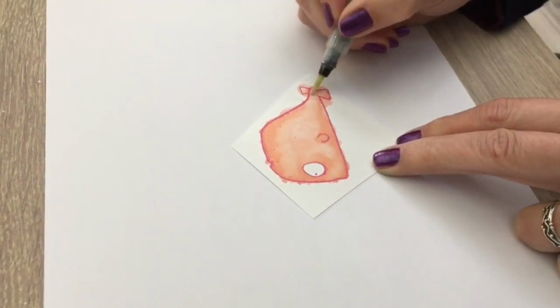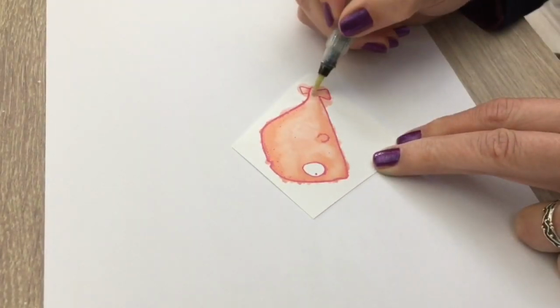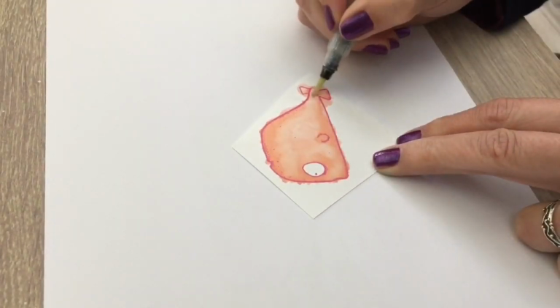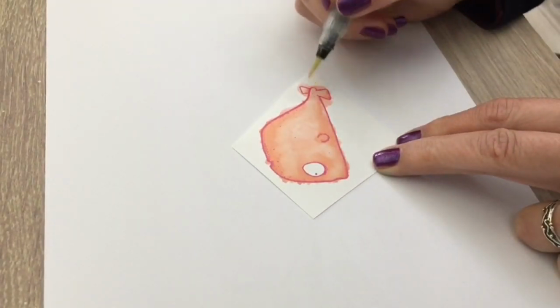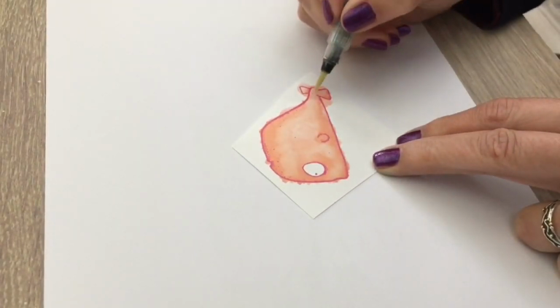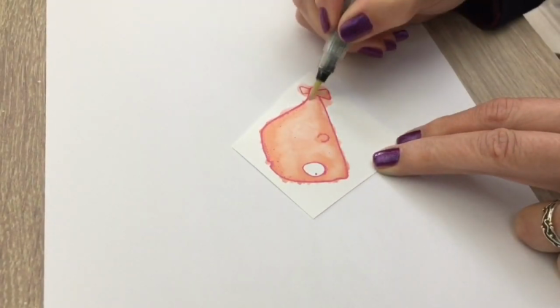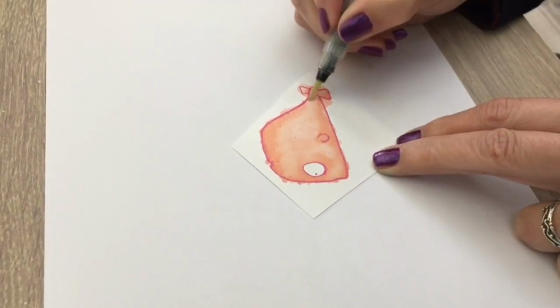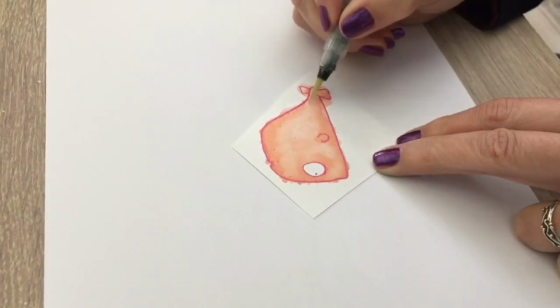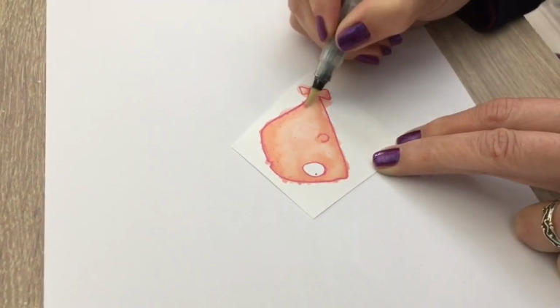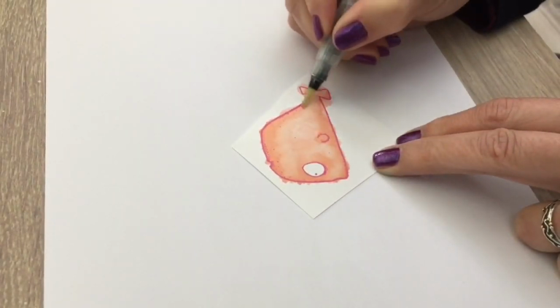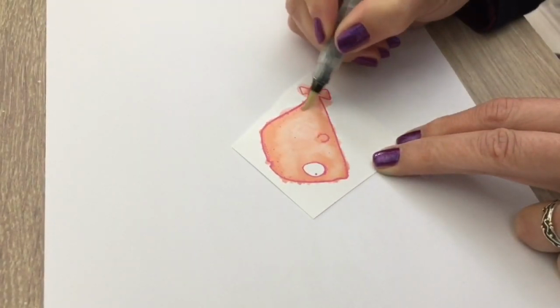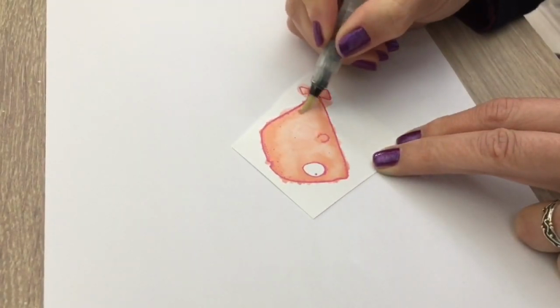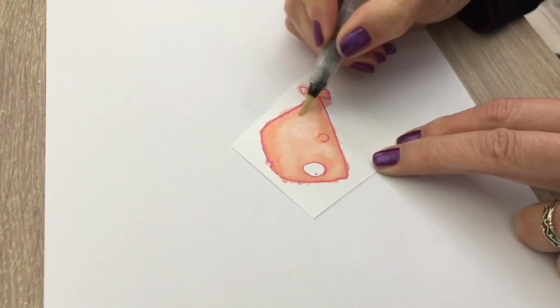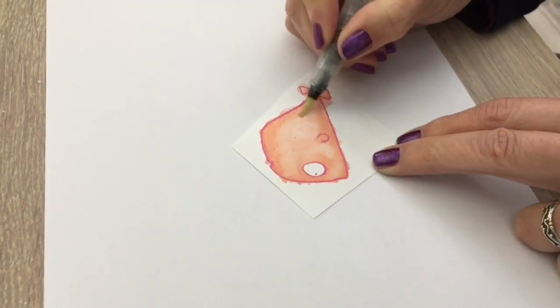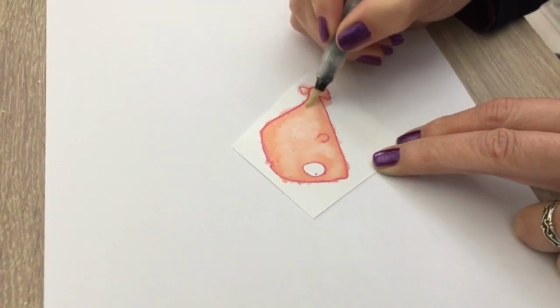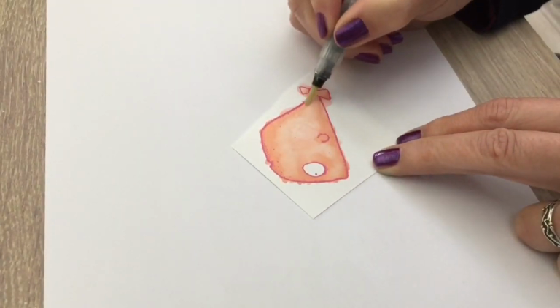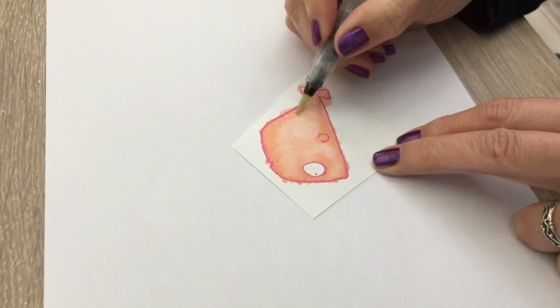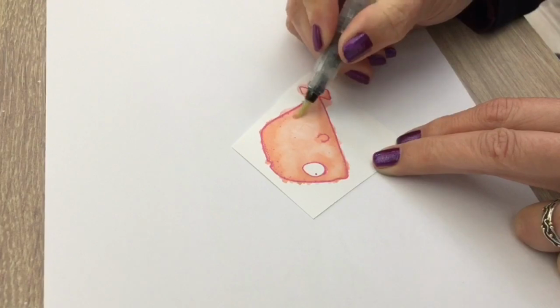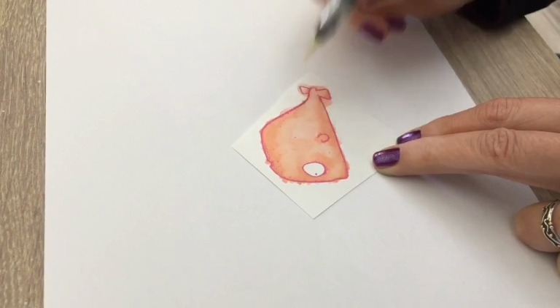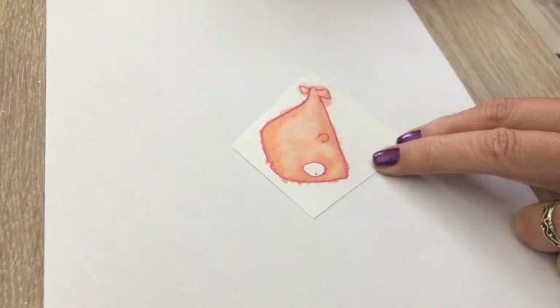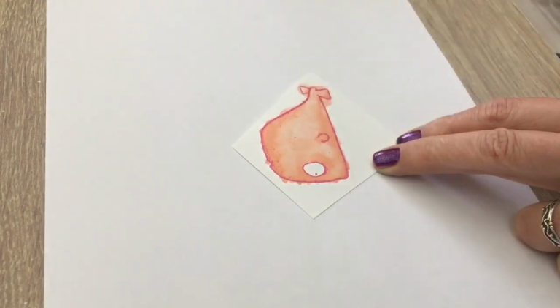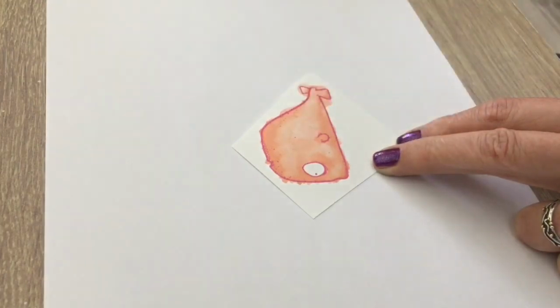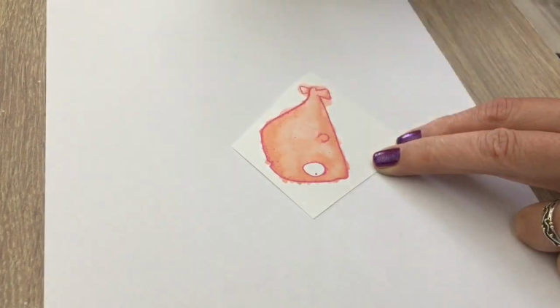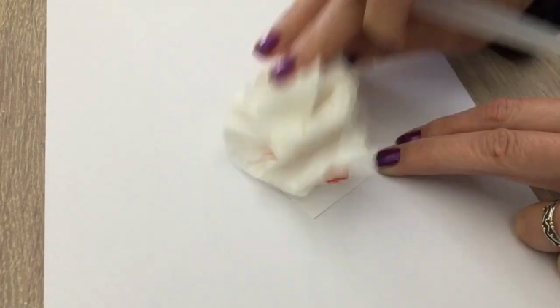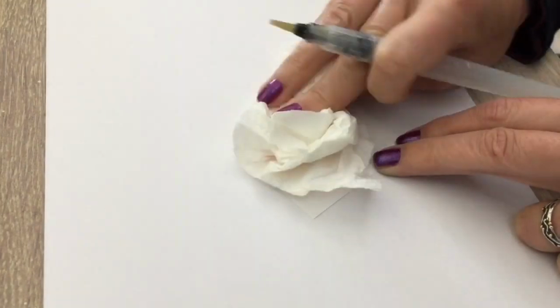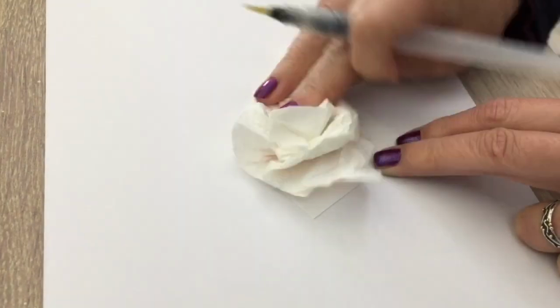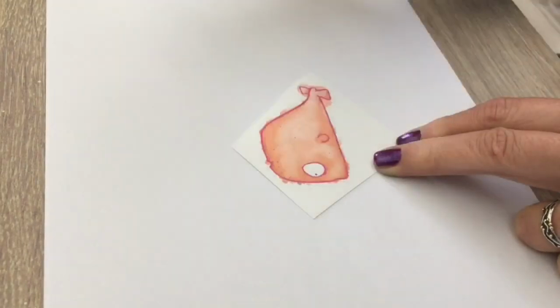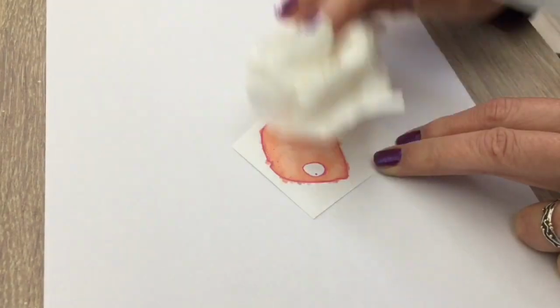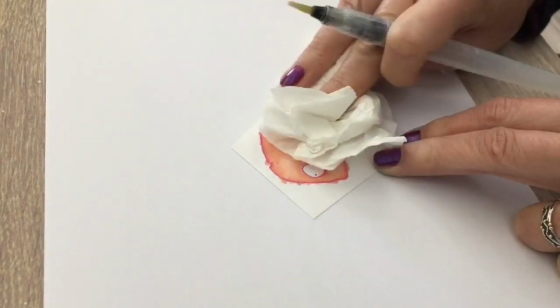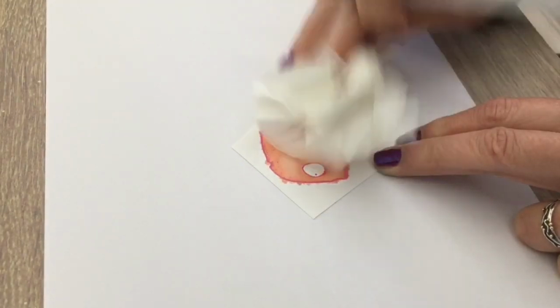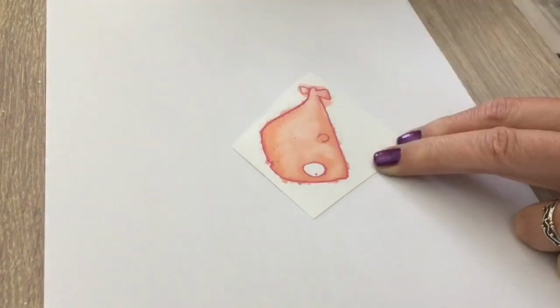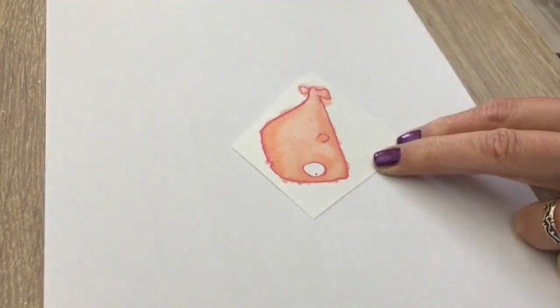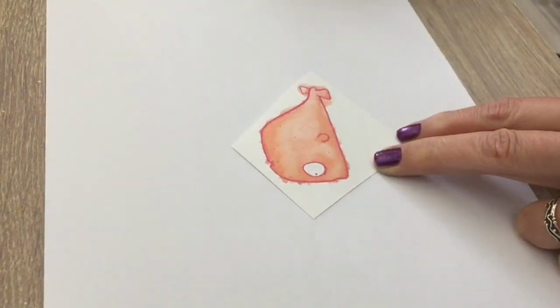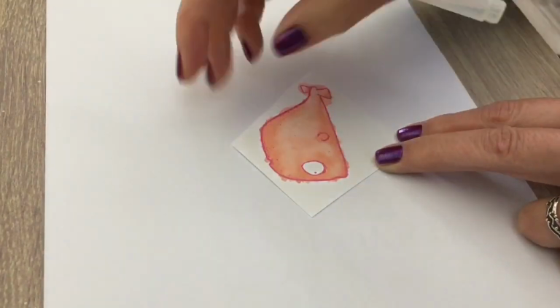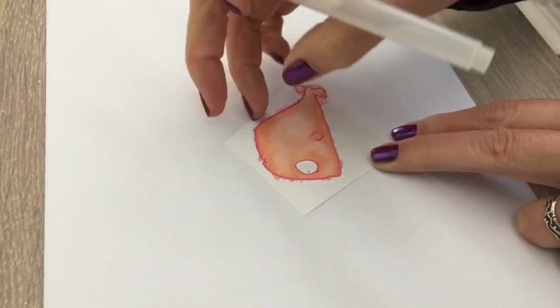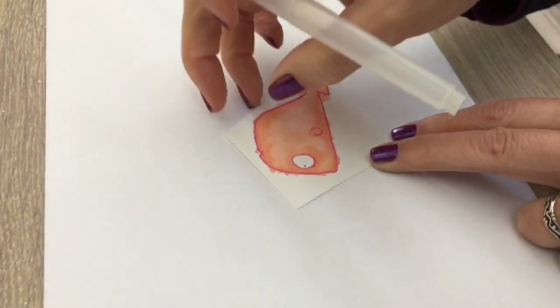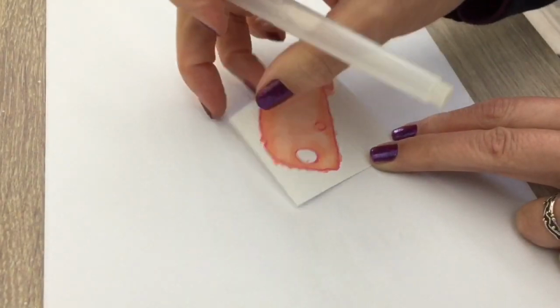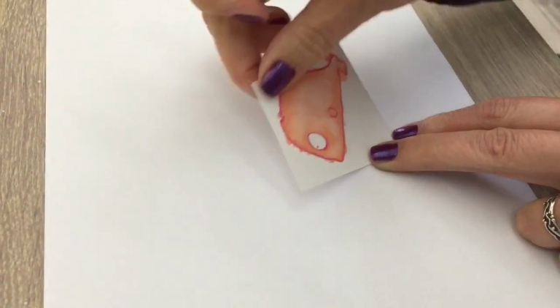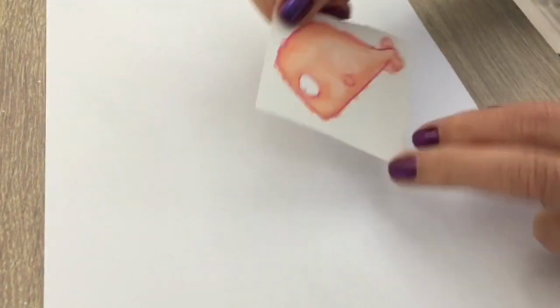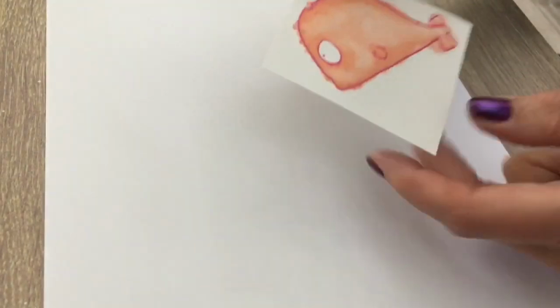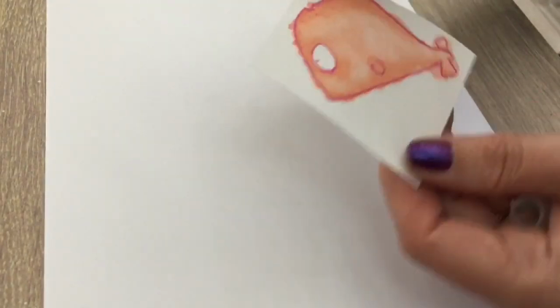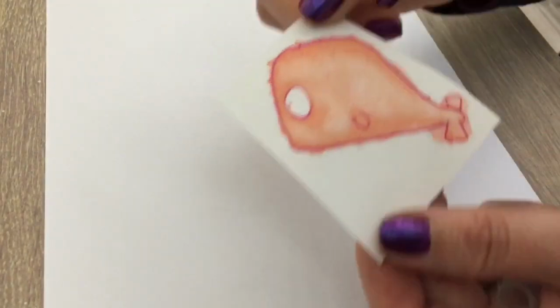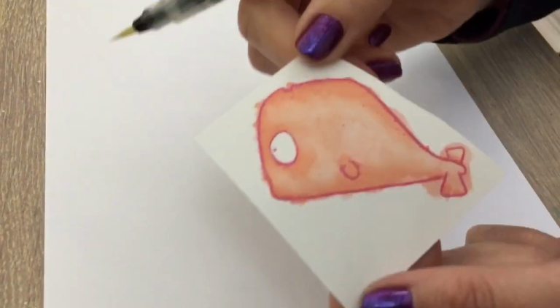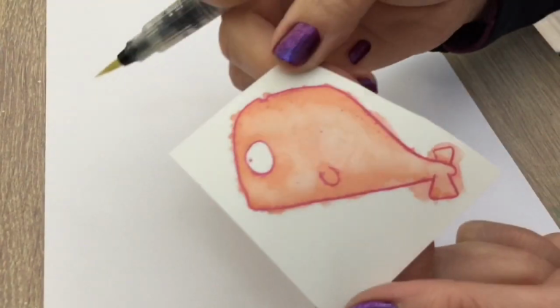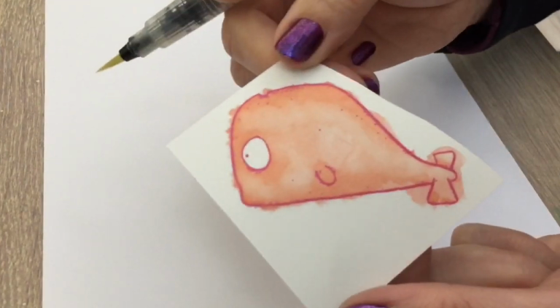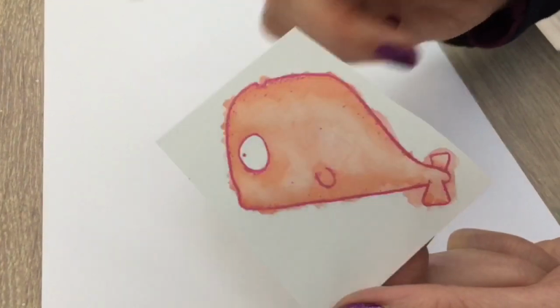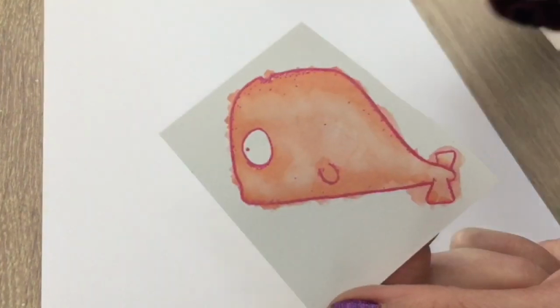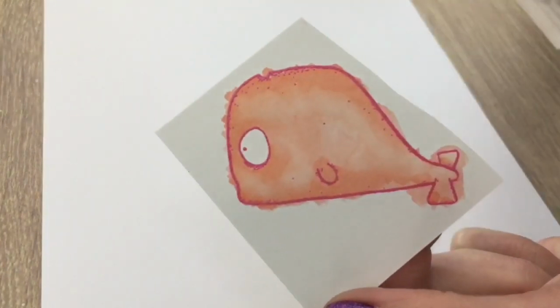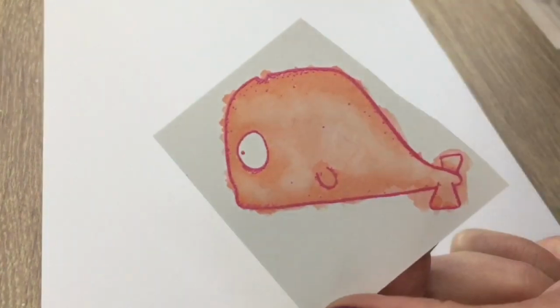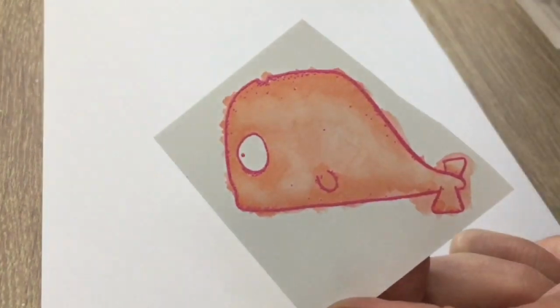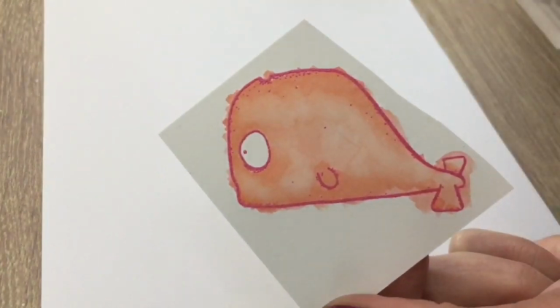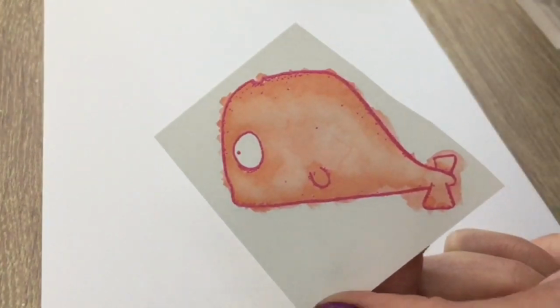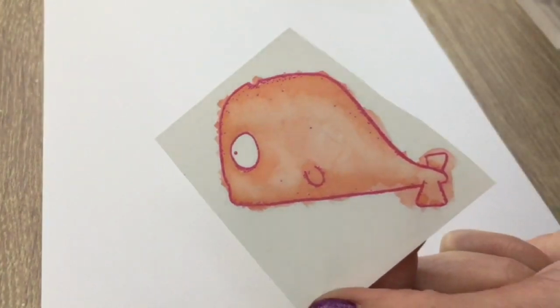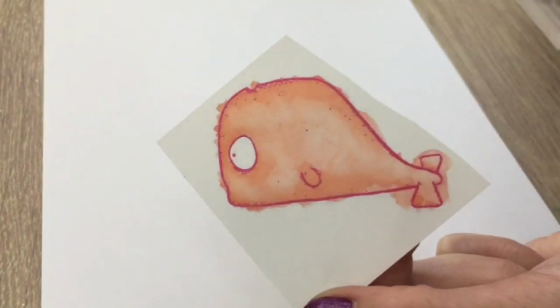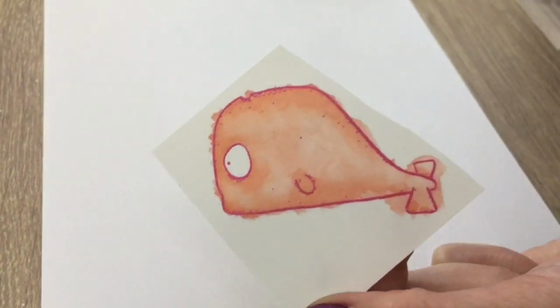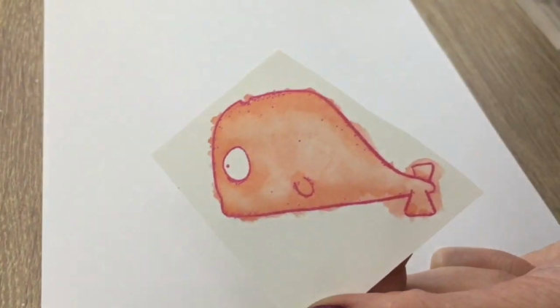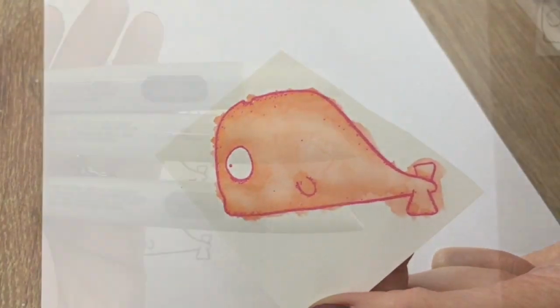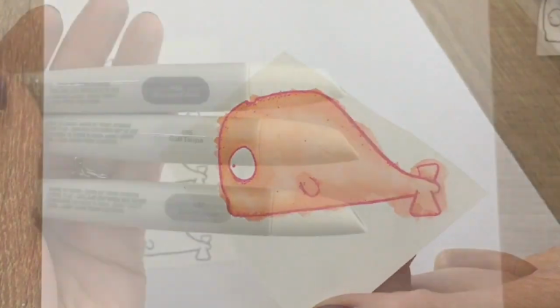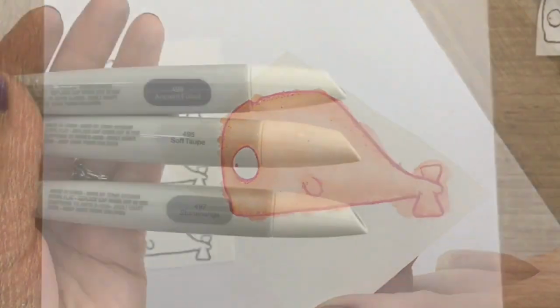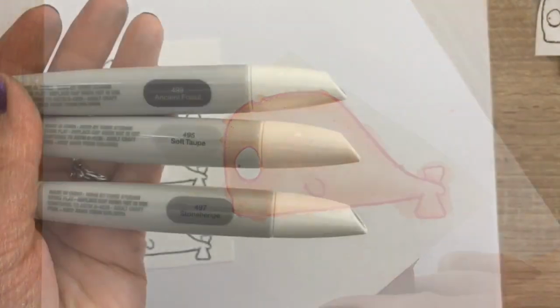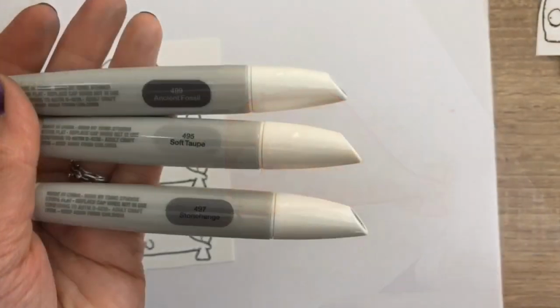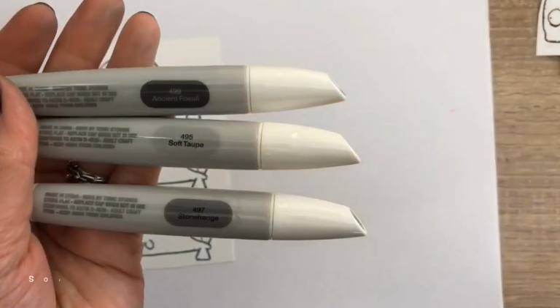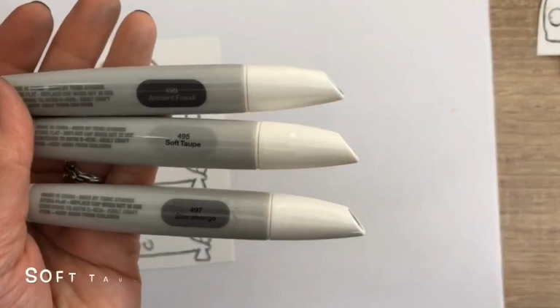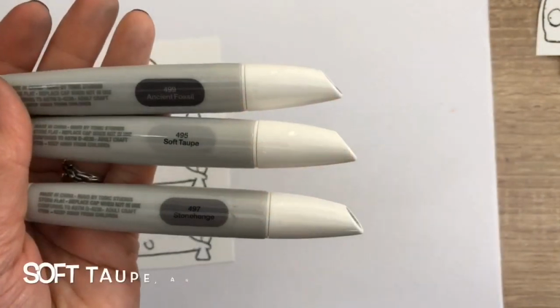I'm going to fussy cut the whale and I like to go outside the lines a bit so the cut edge isn't all white.